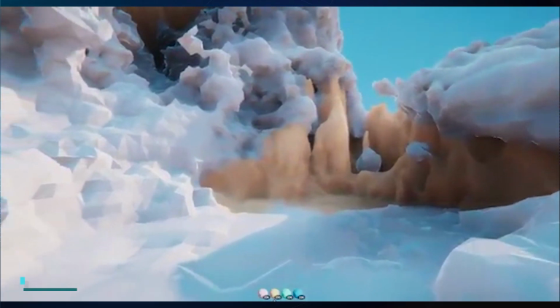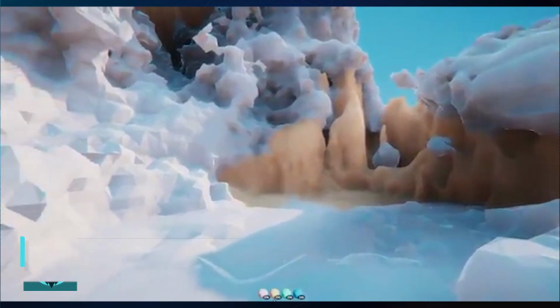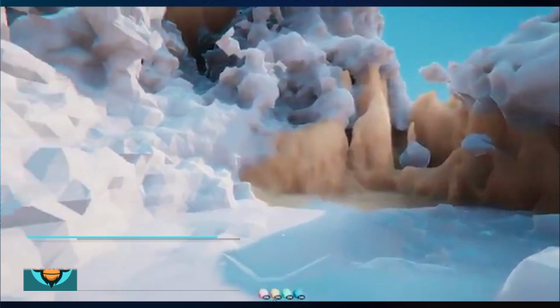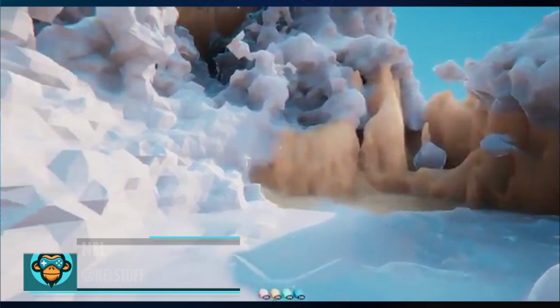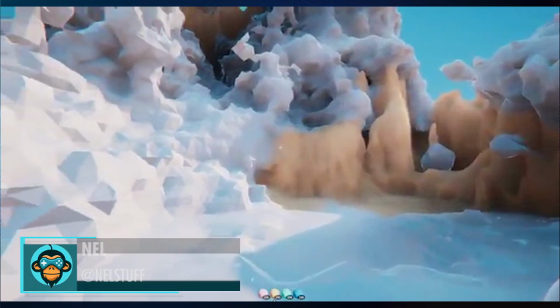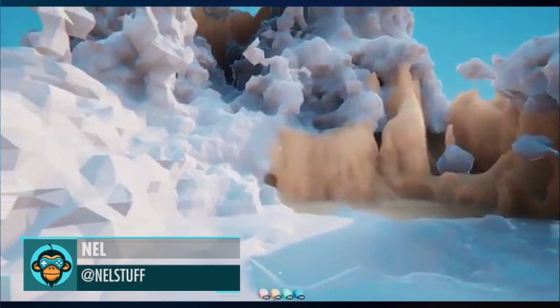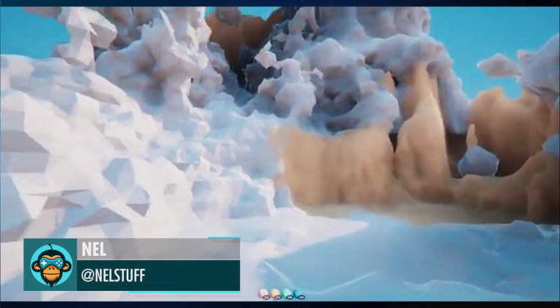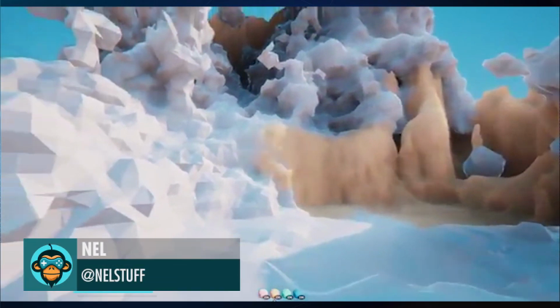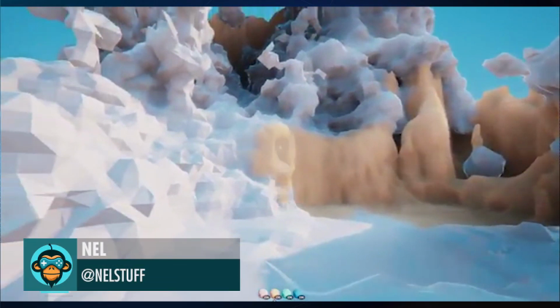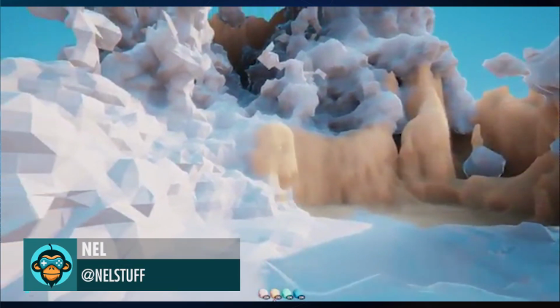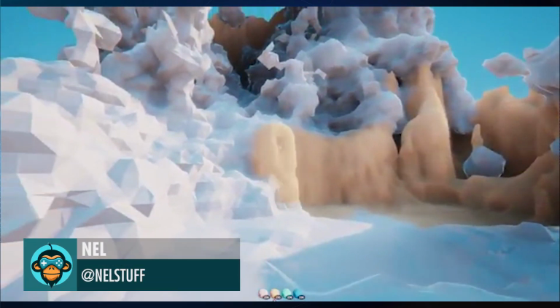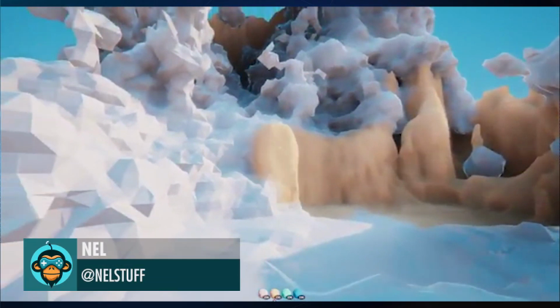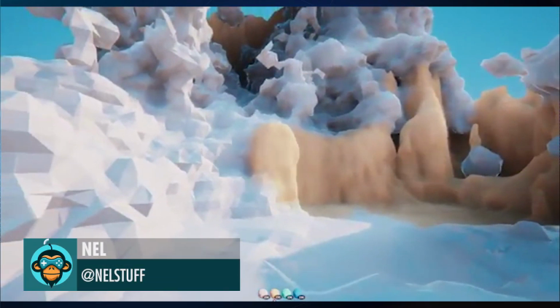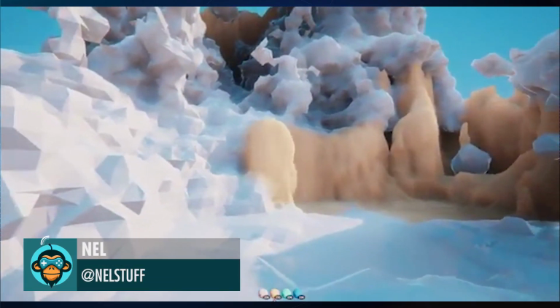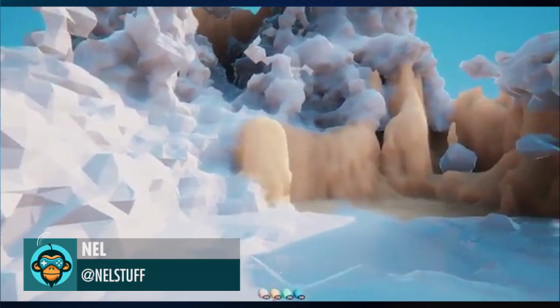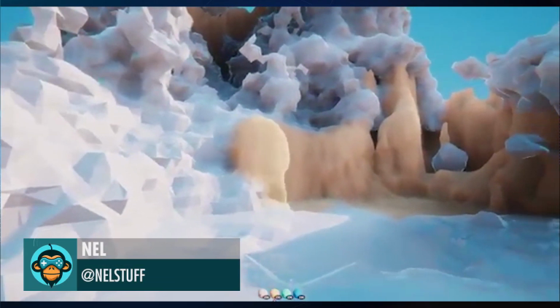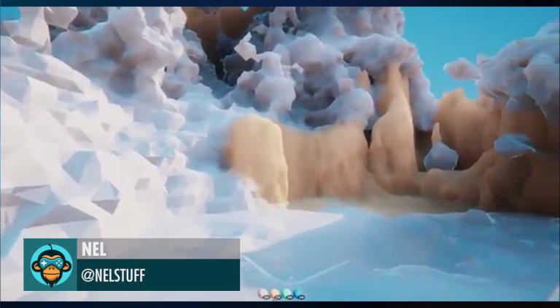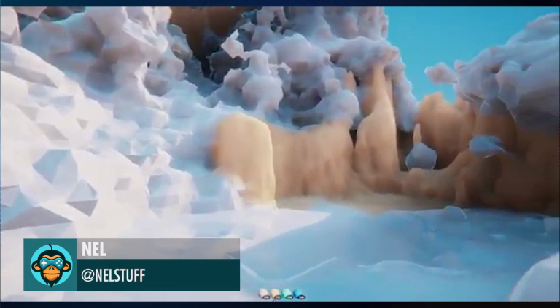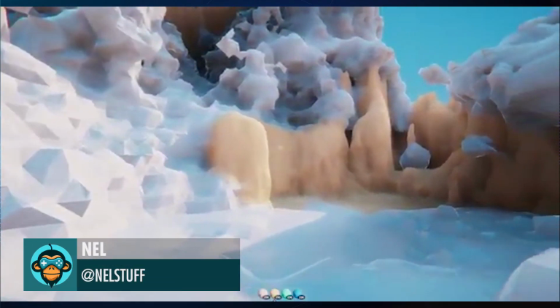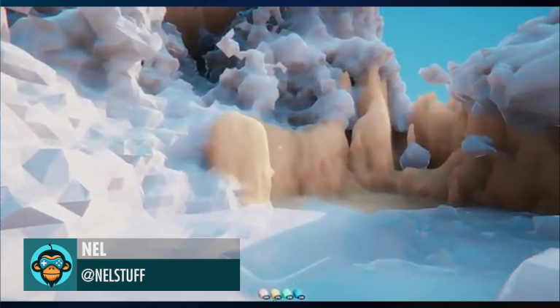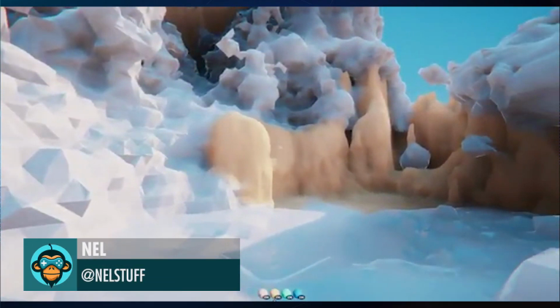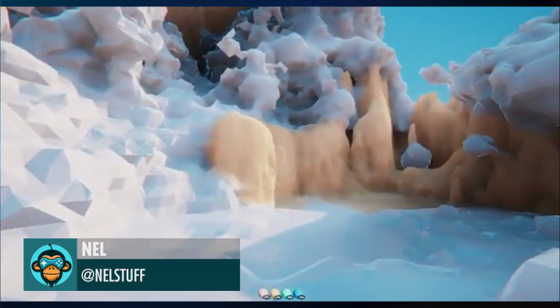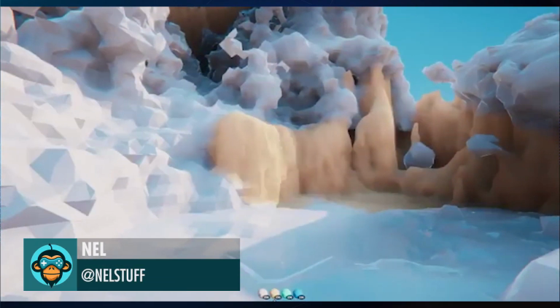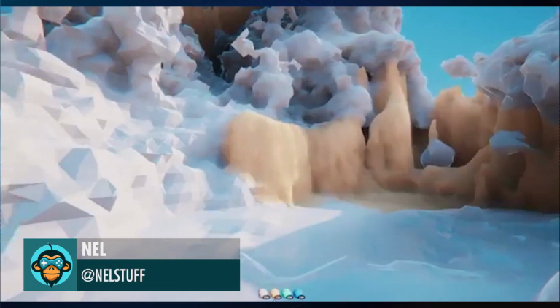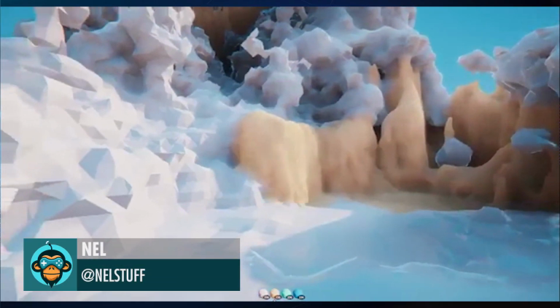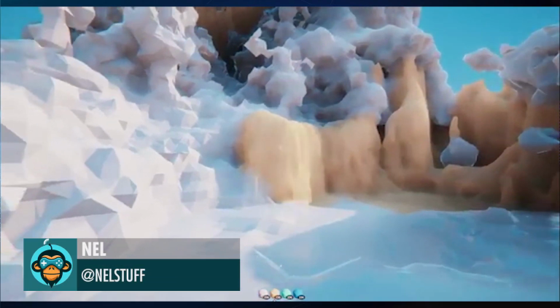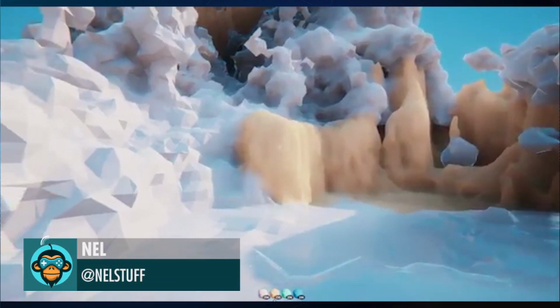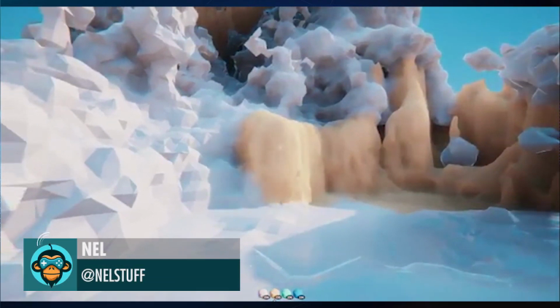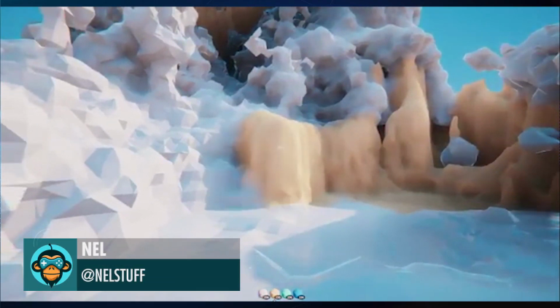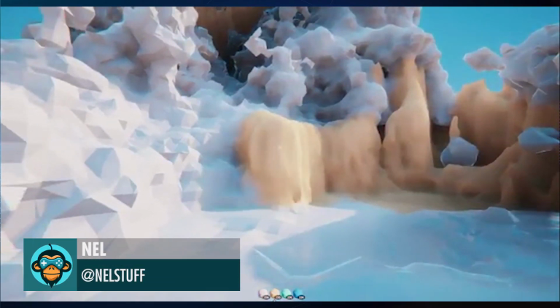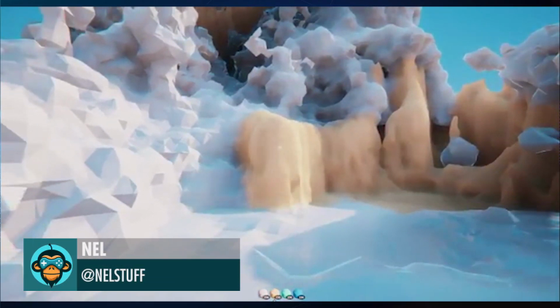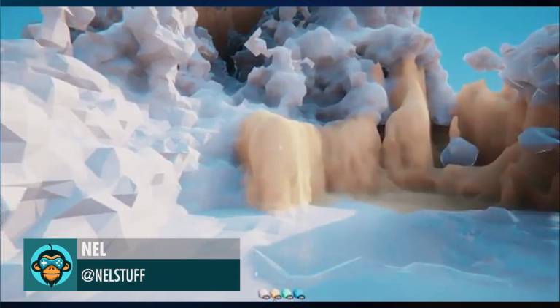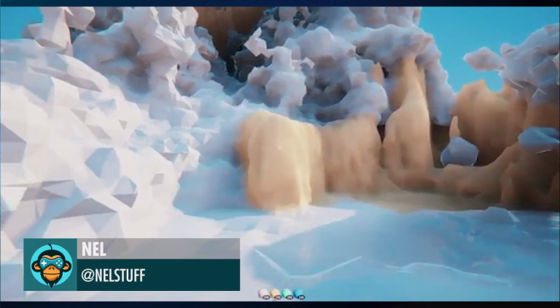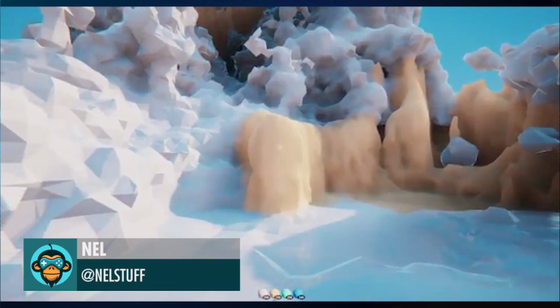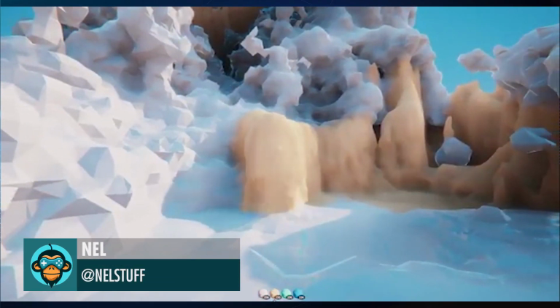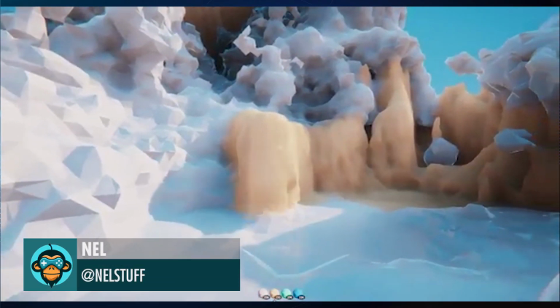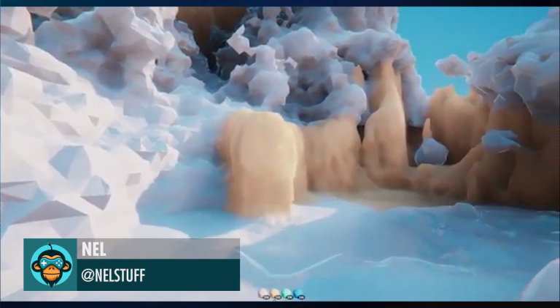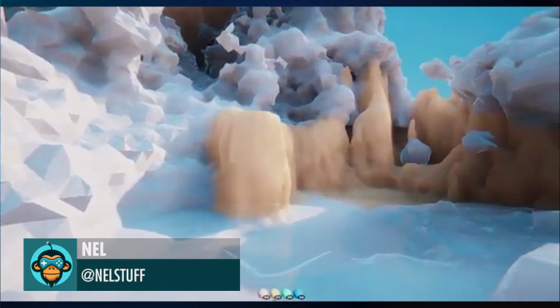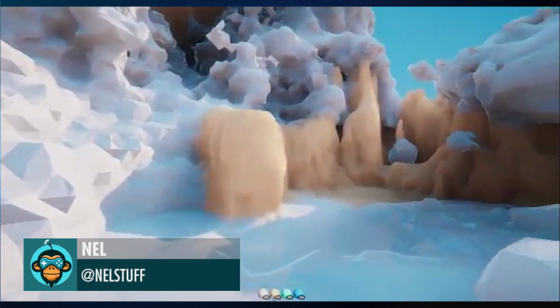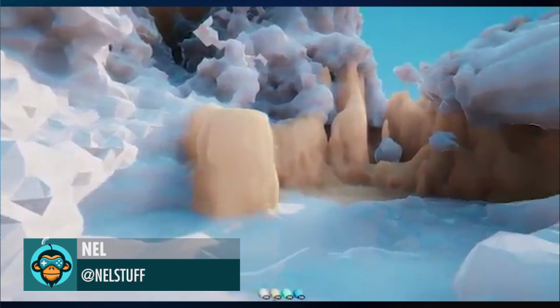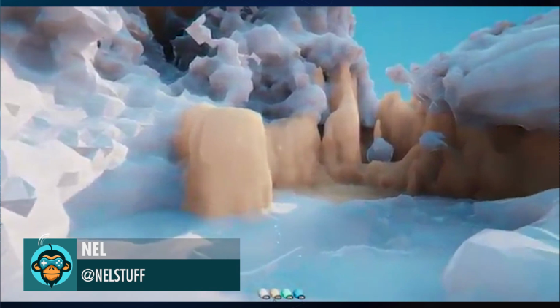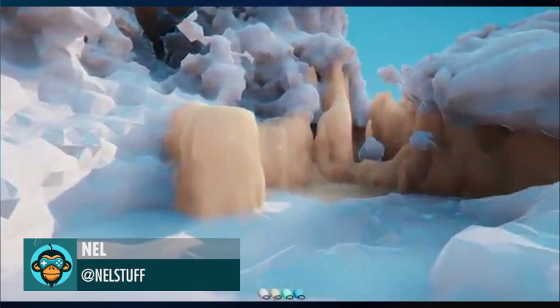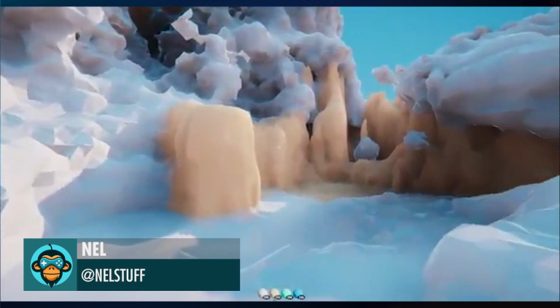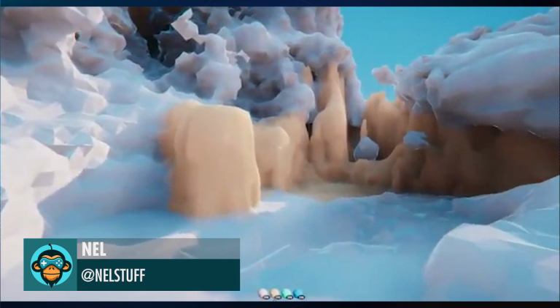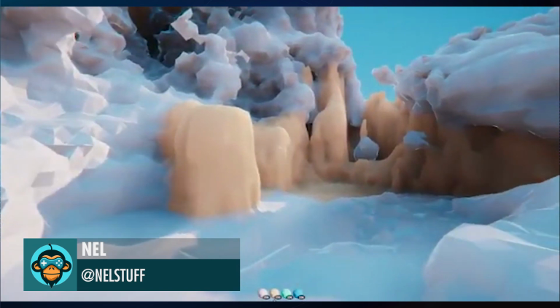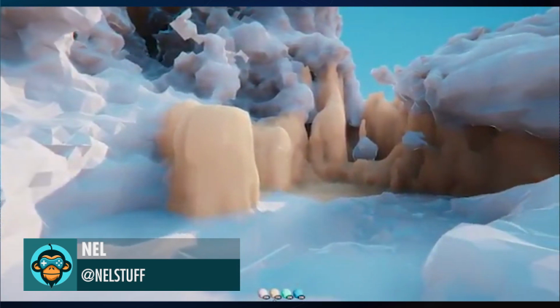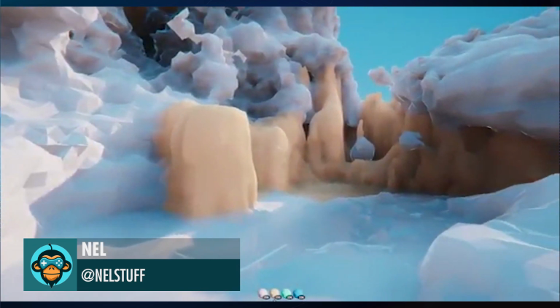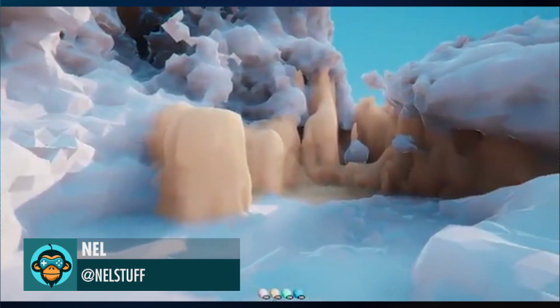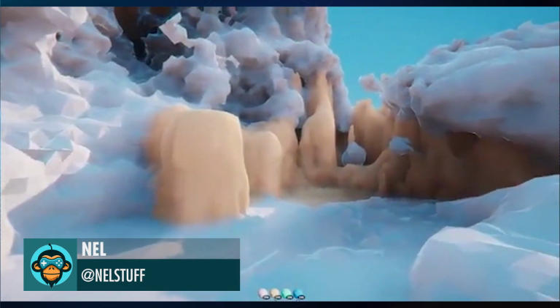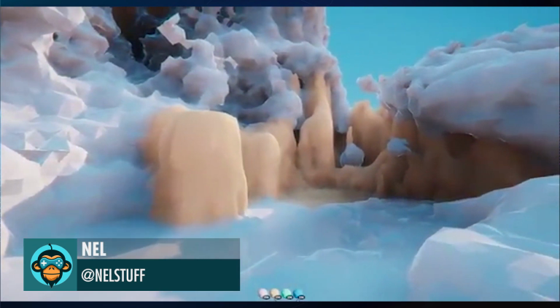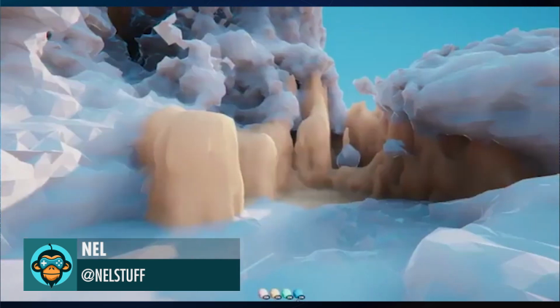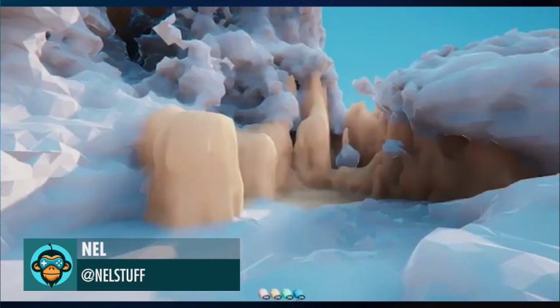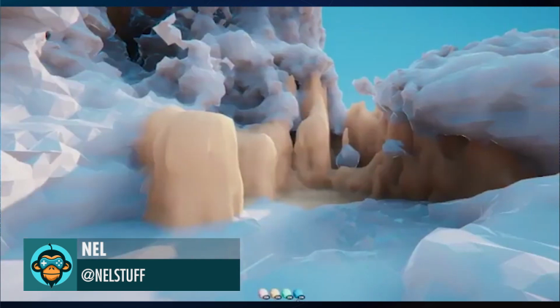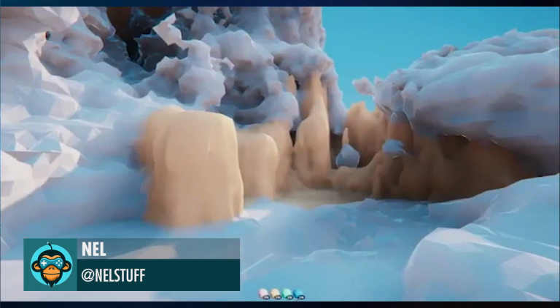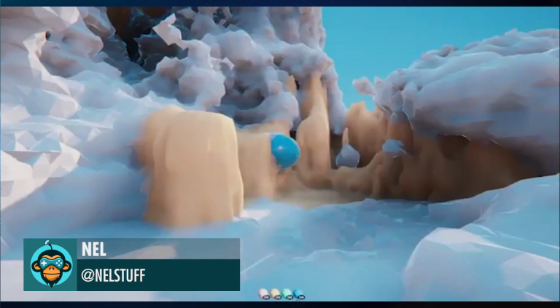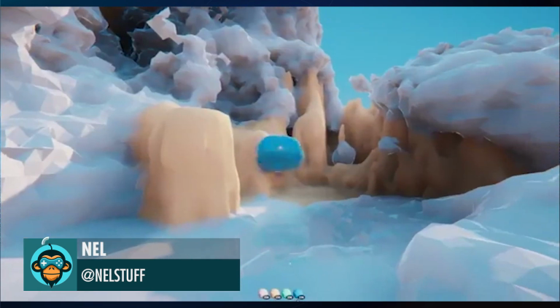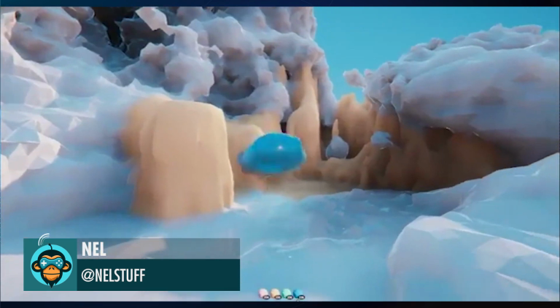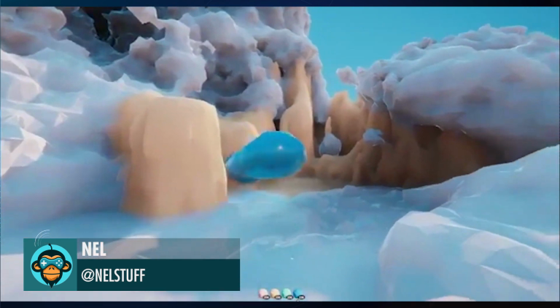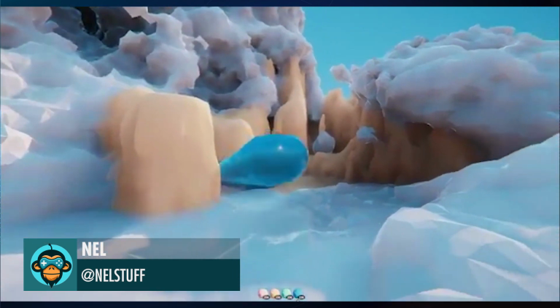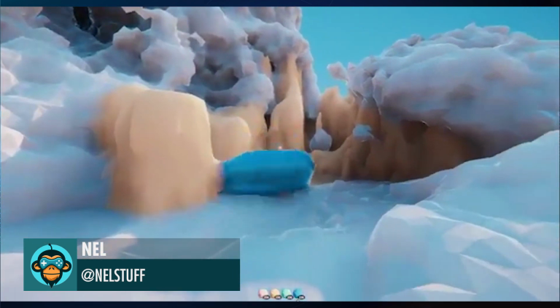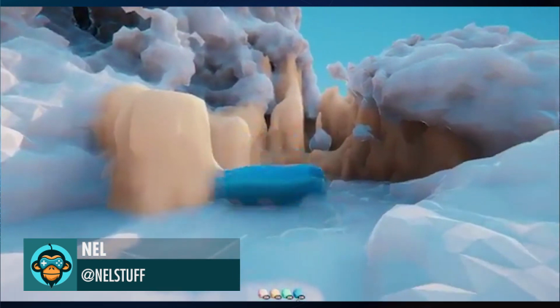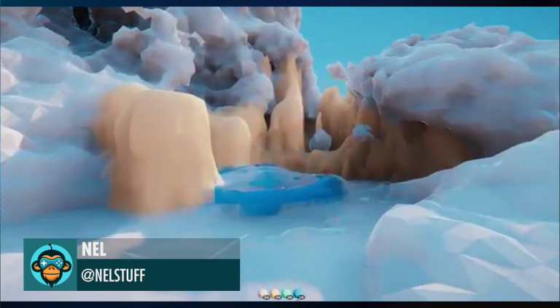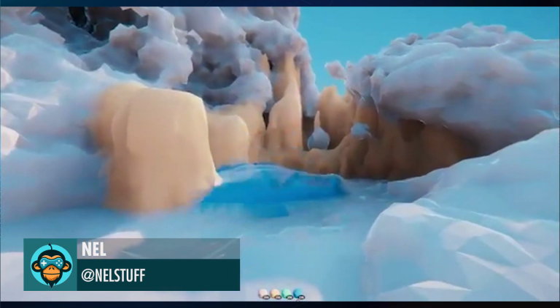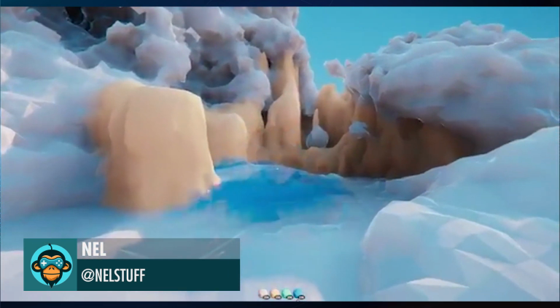Nell is using some wizardry to deform geometry similar to how you would naturally break ice down using water.